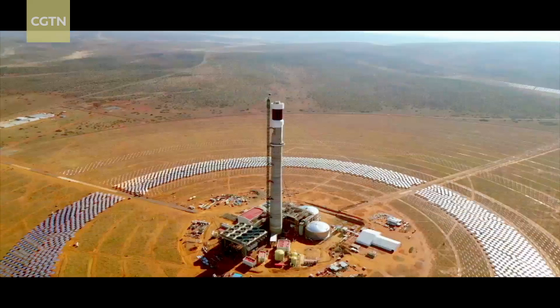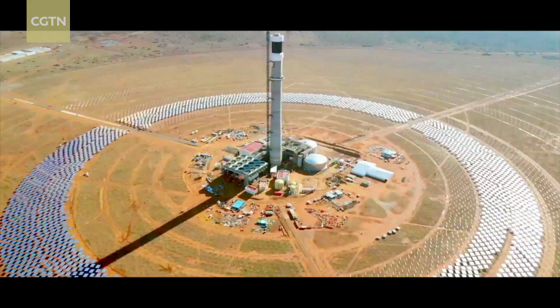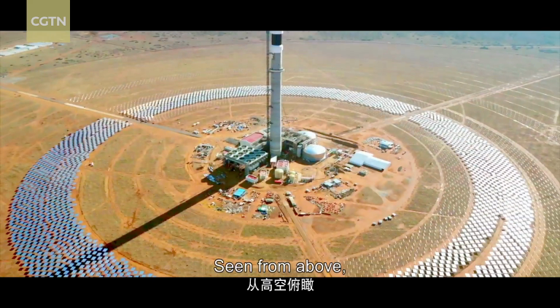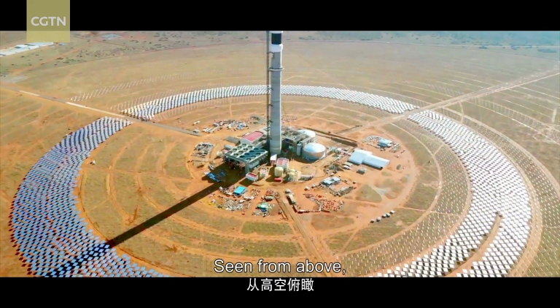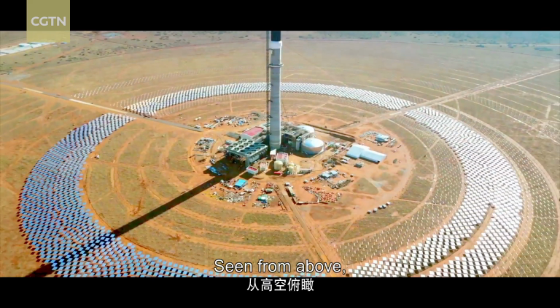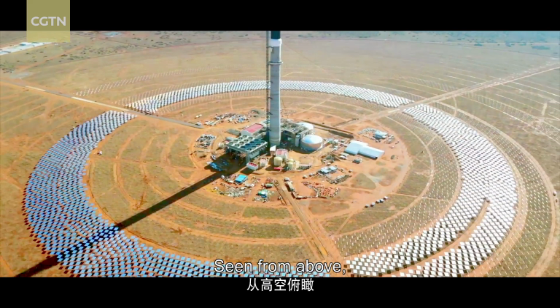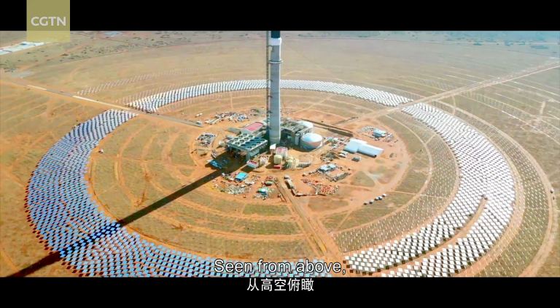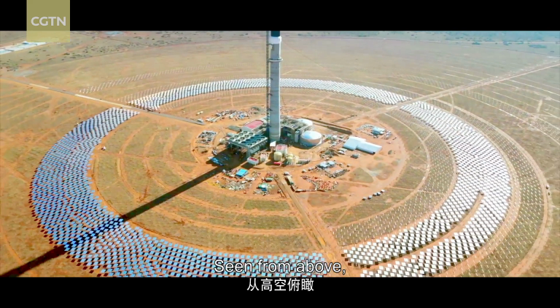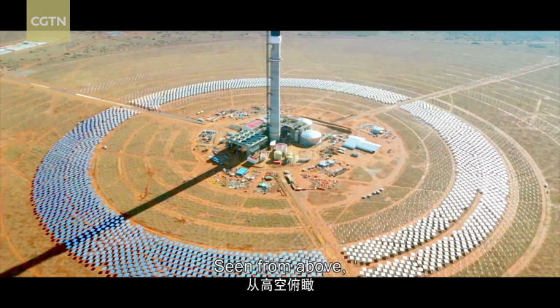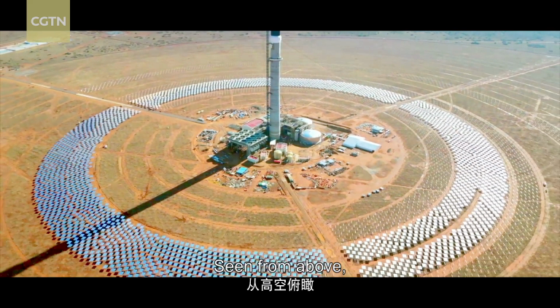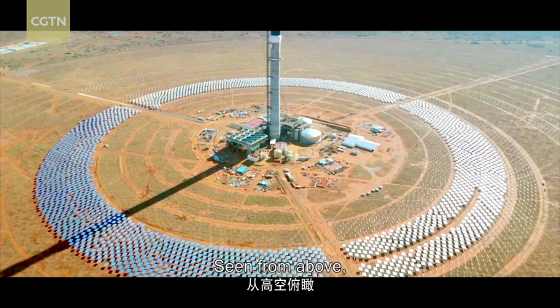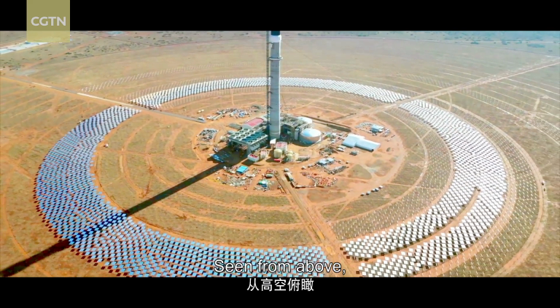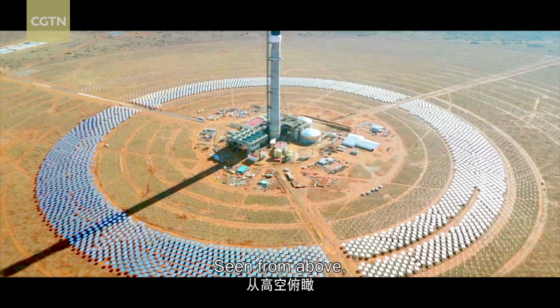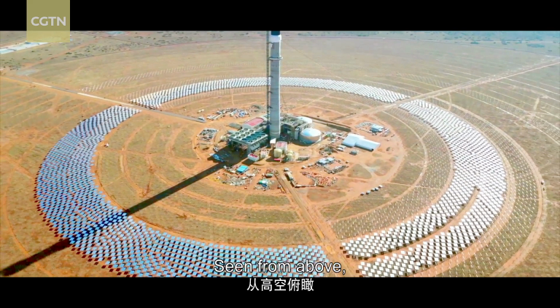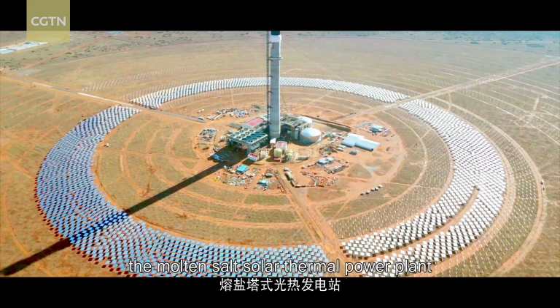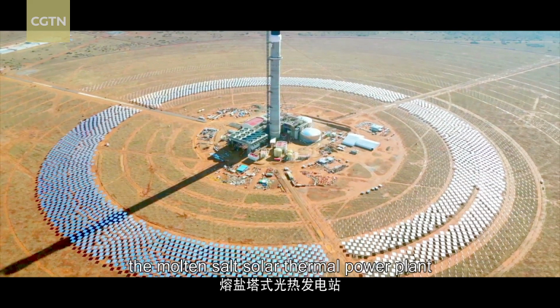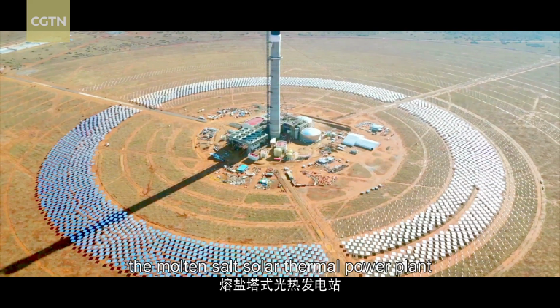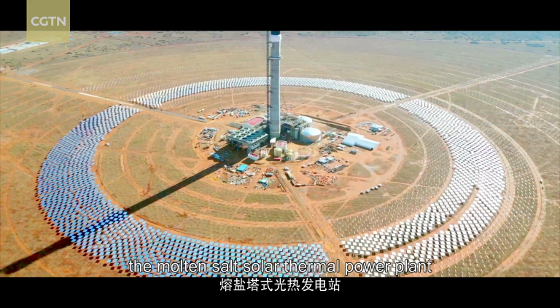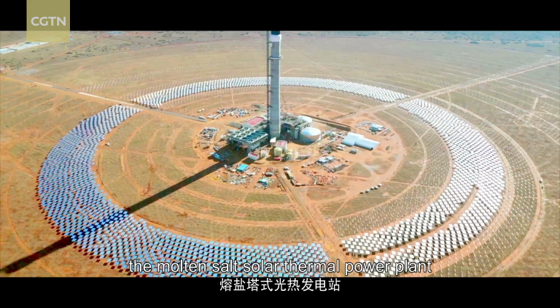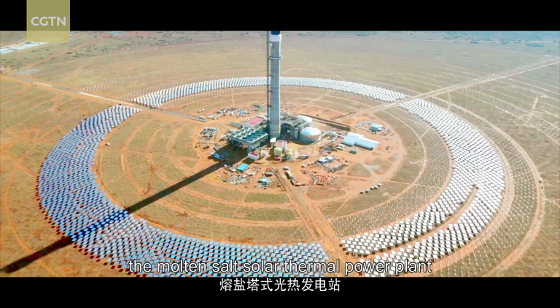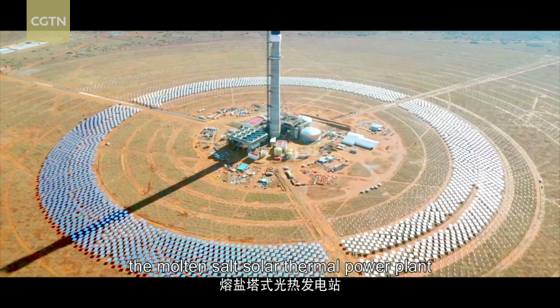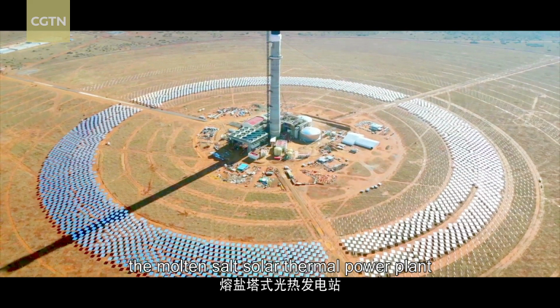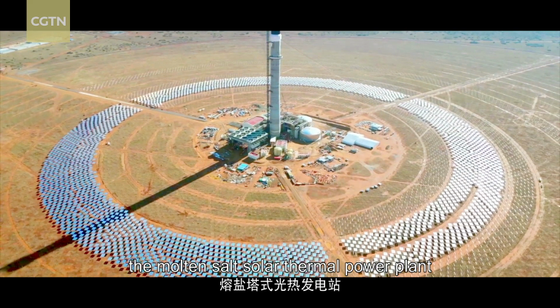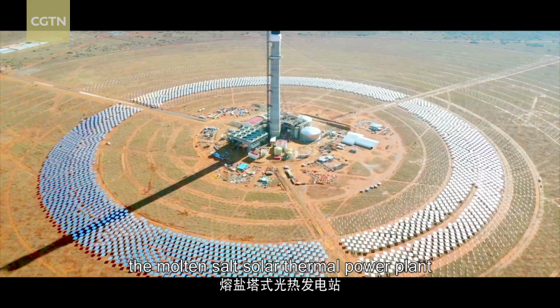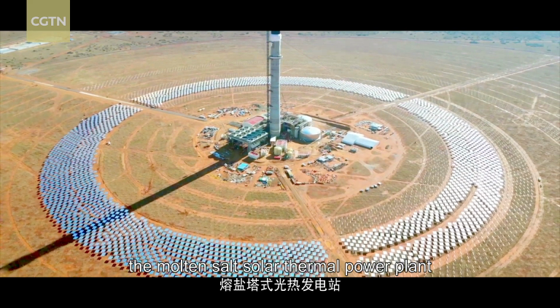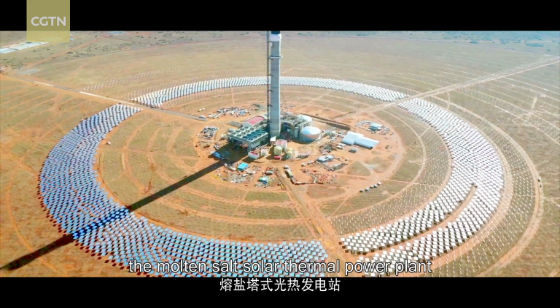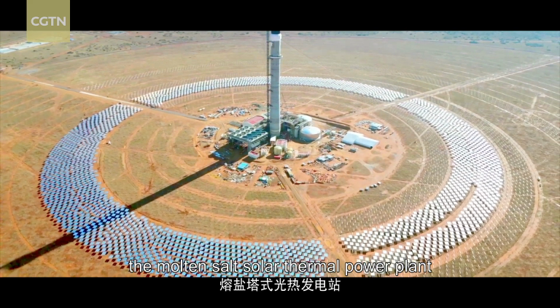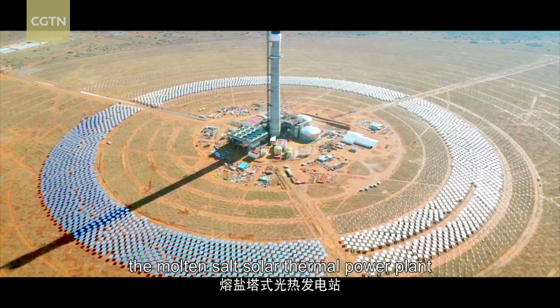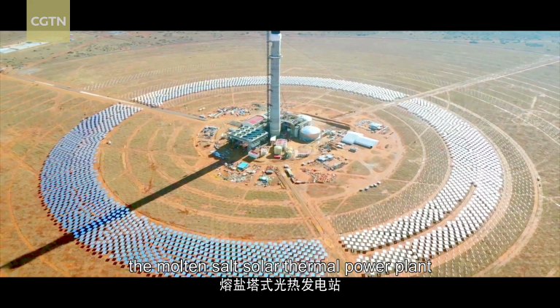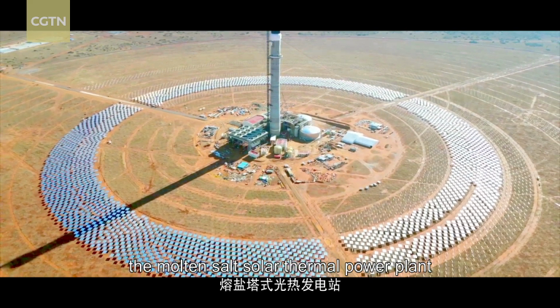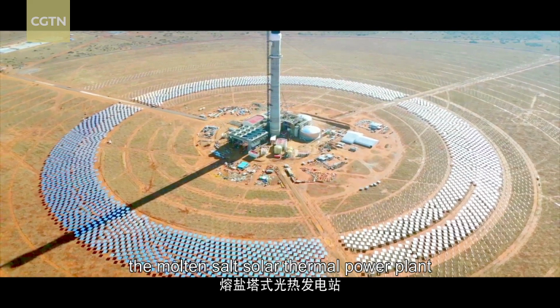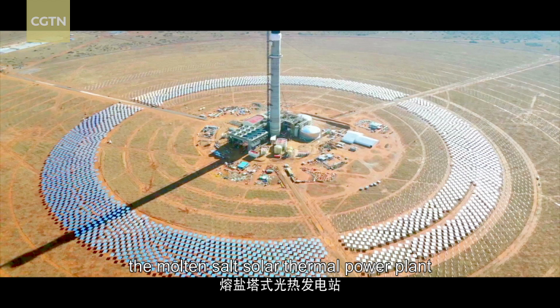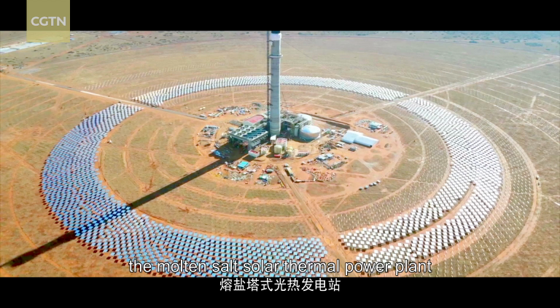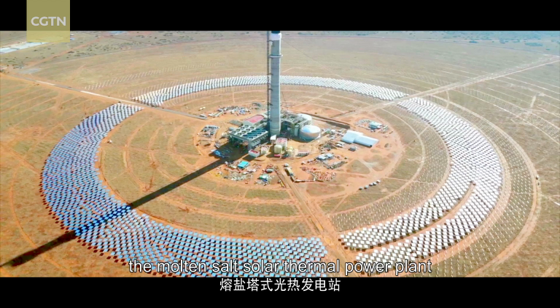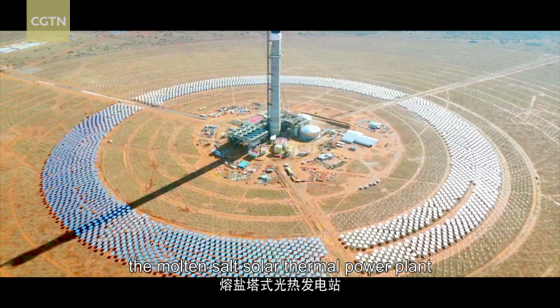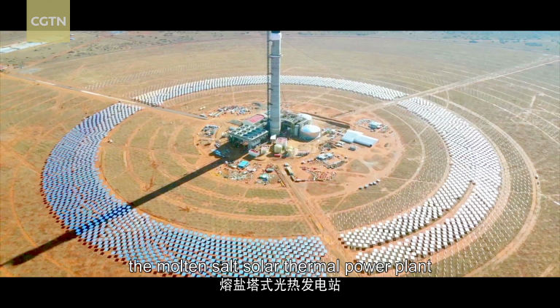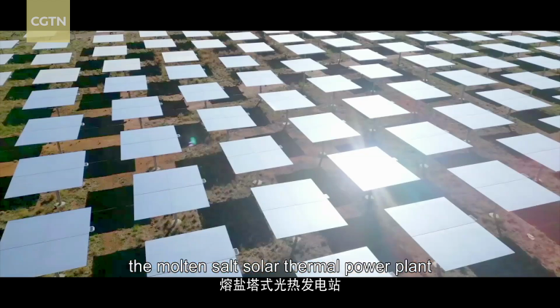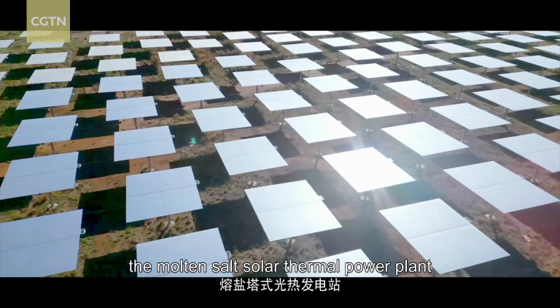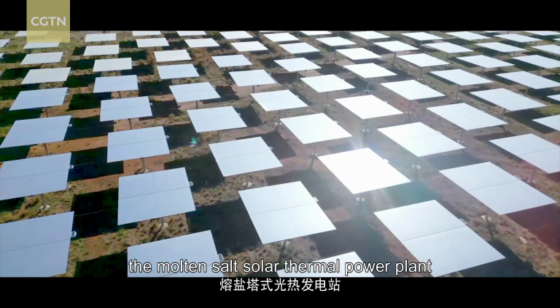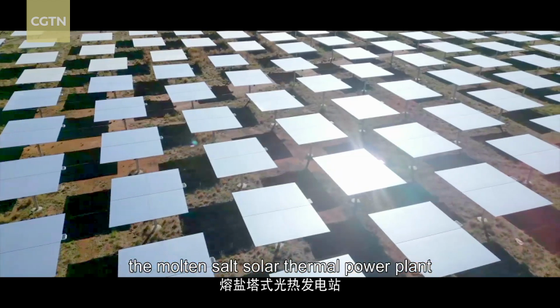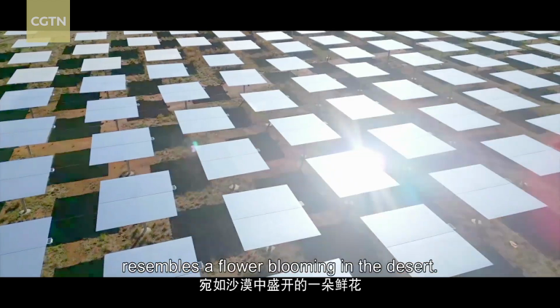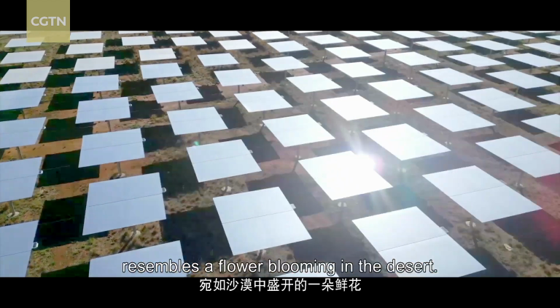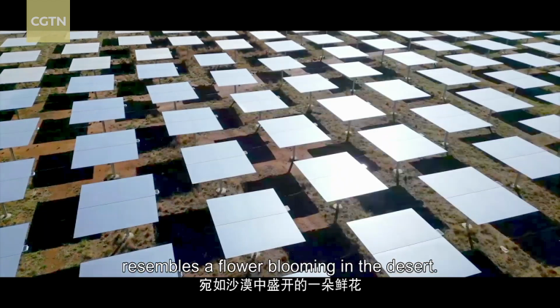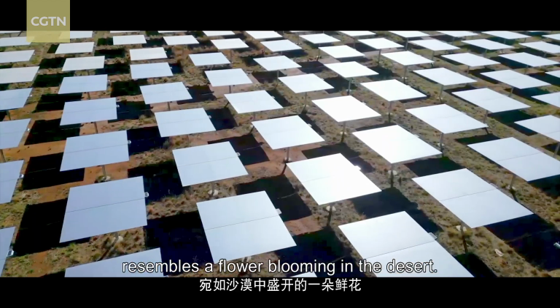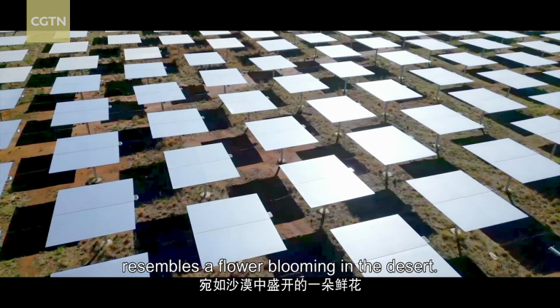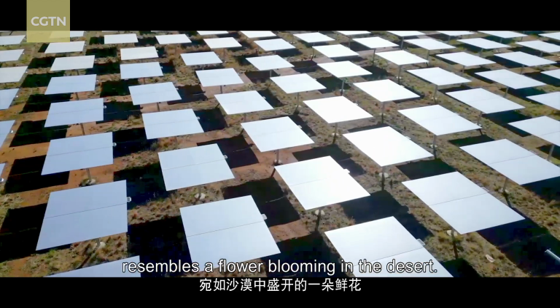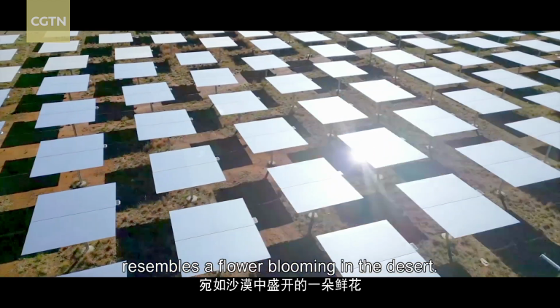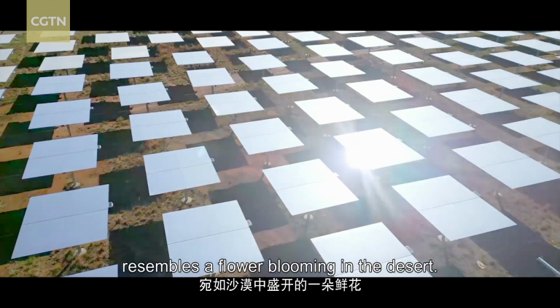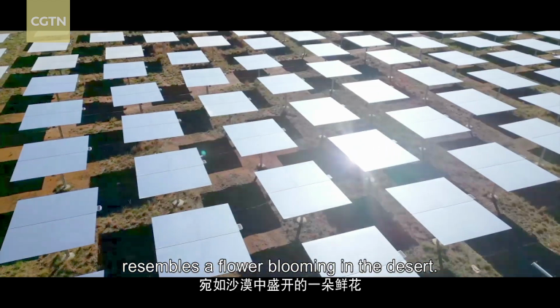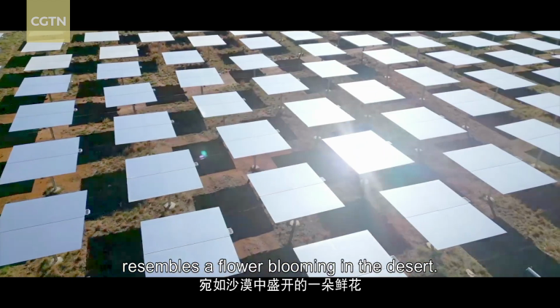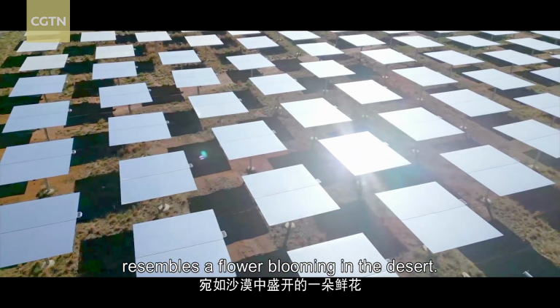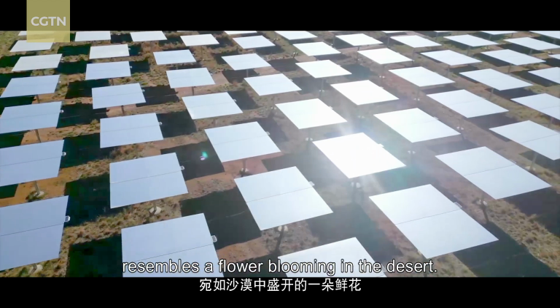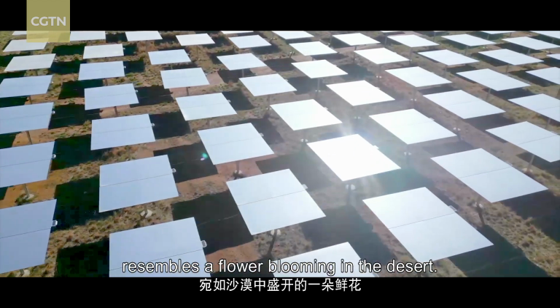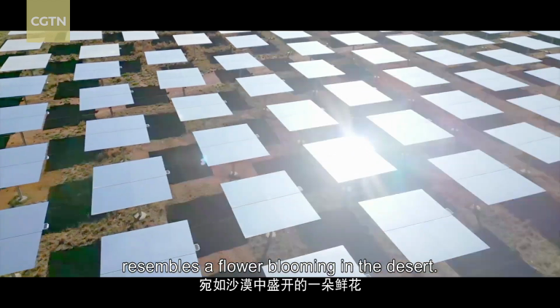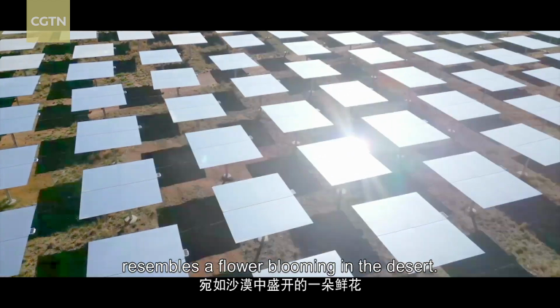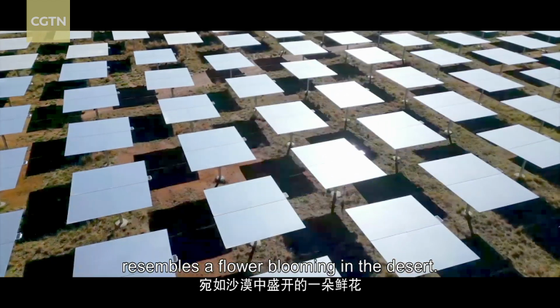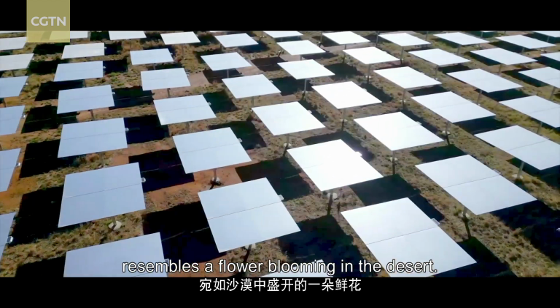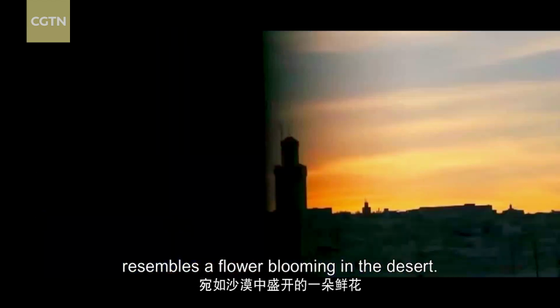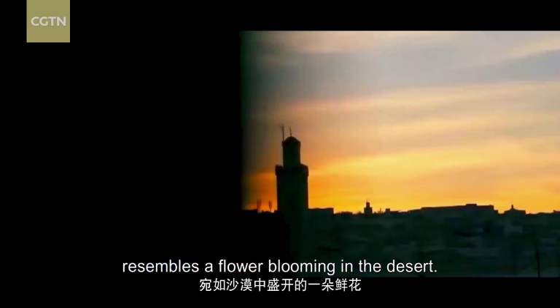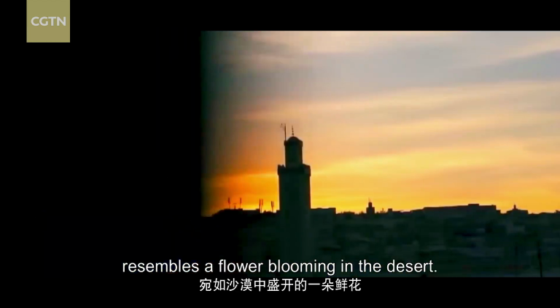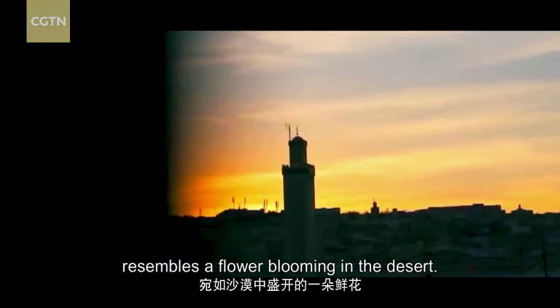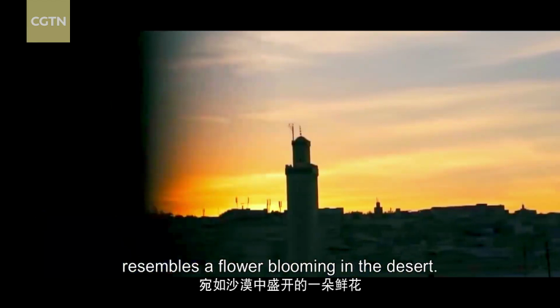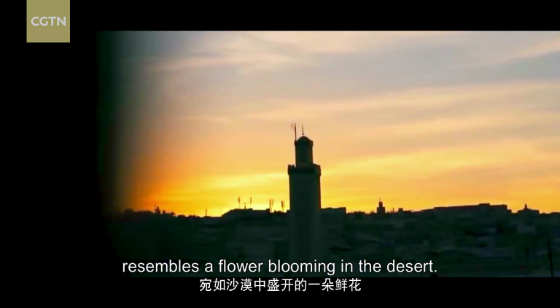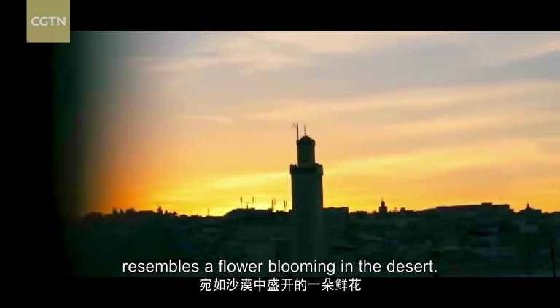That's enough to meet the needs of around 200,000 households. Seen from above, the molten salt solar thermal power plant resembles a flower blooming in the desert.